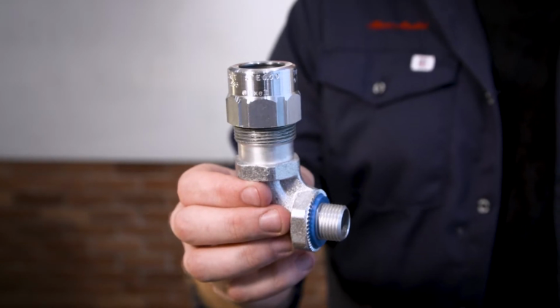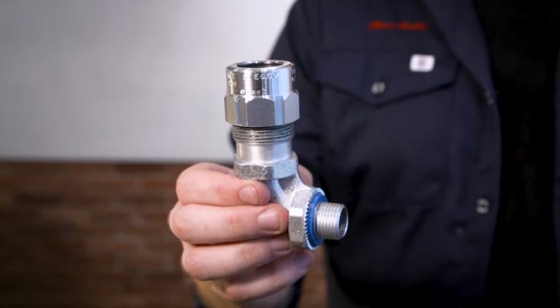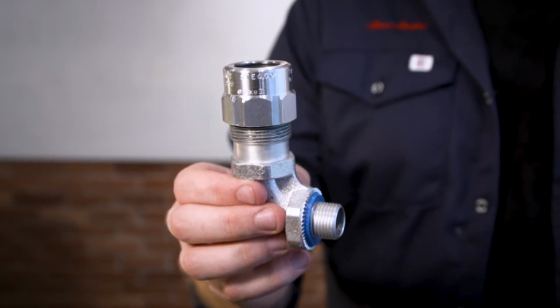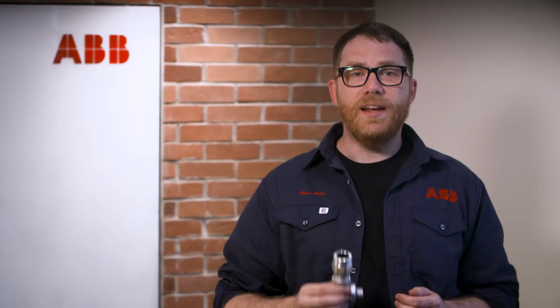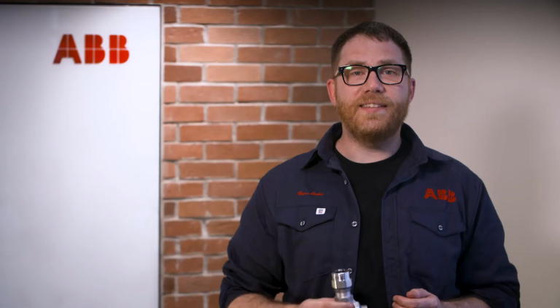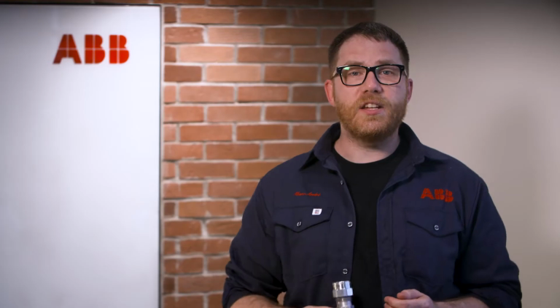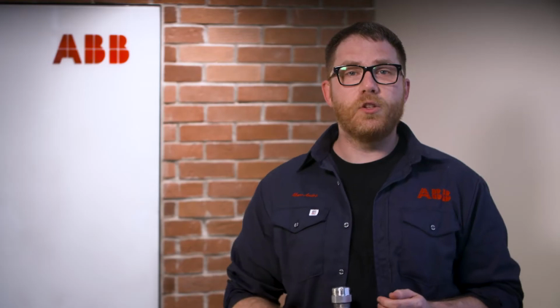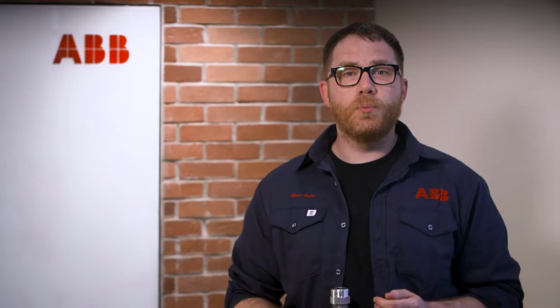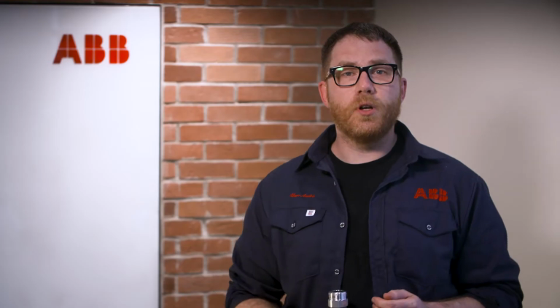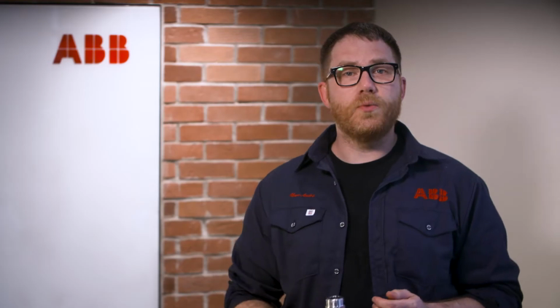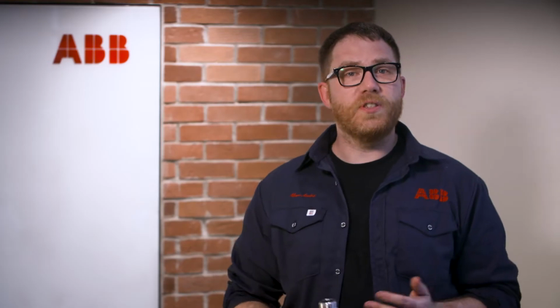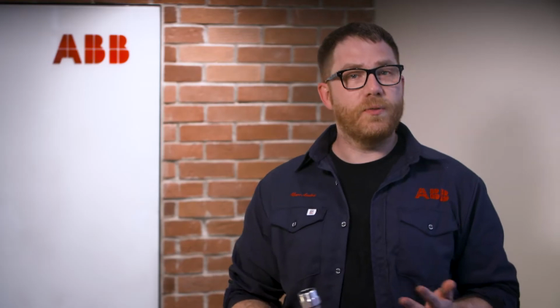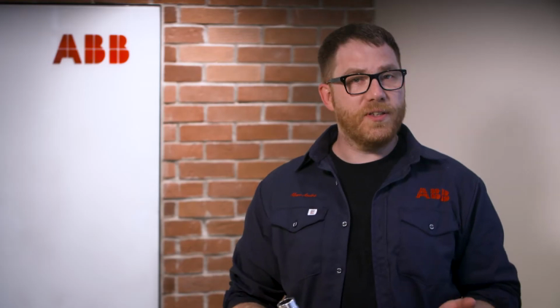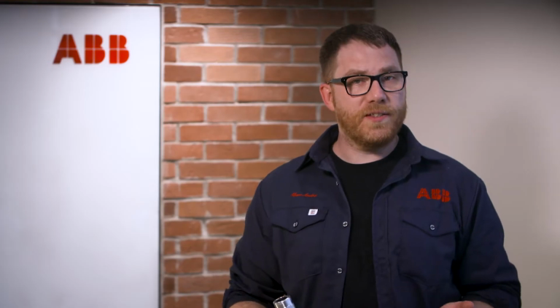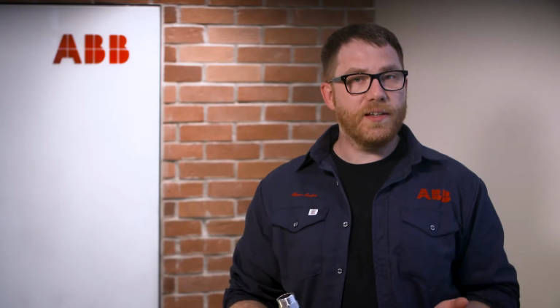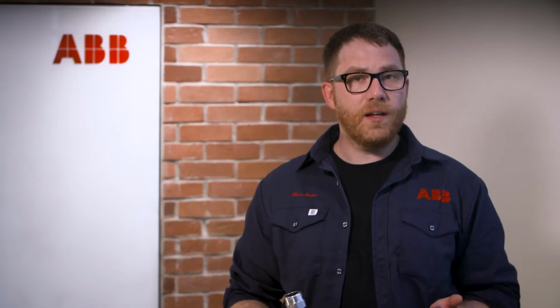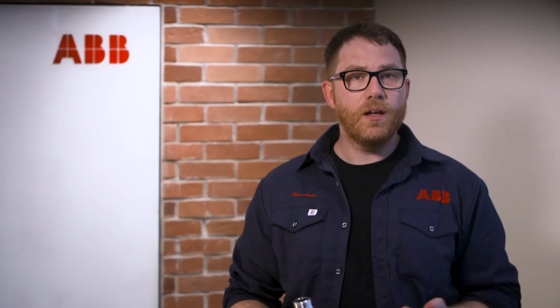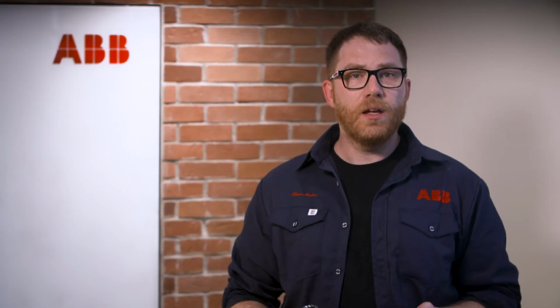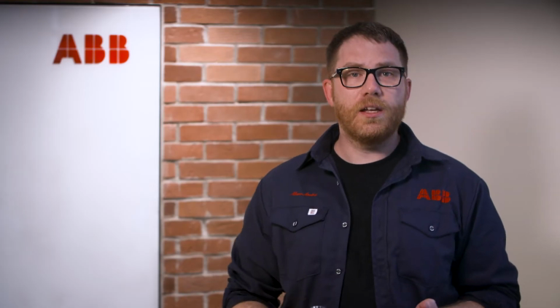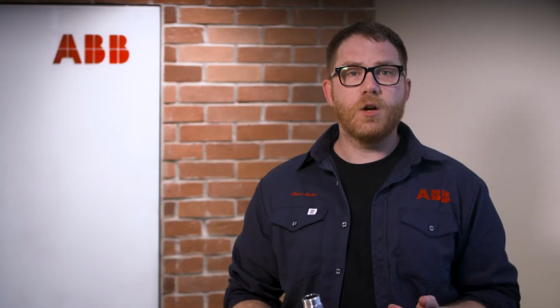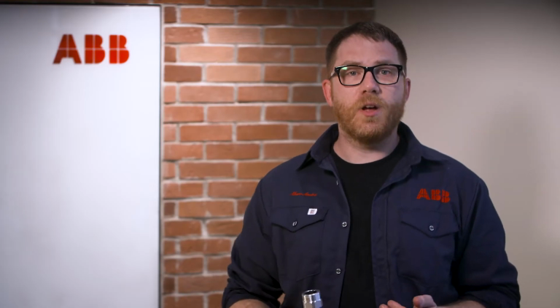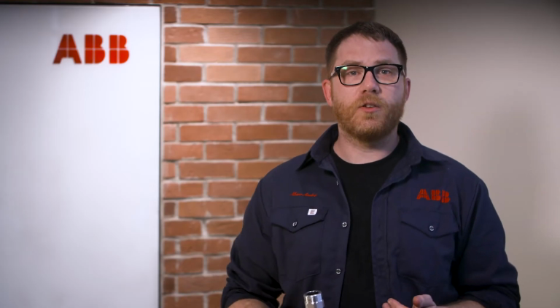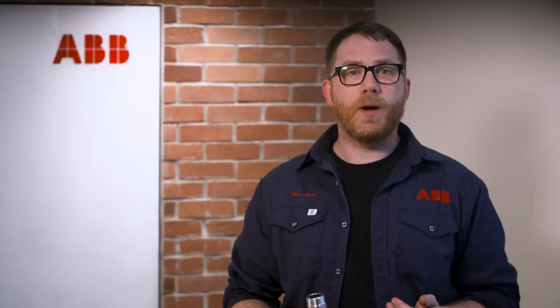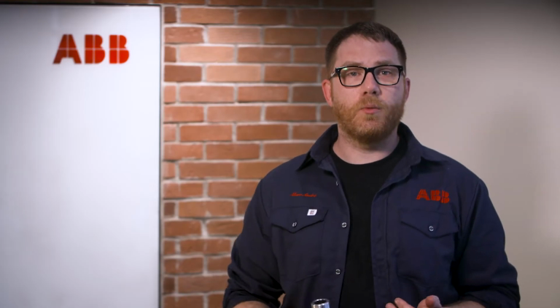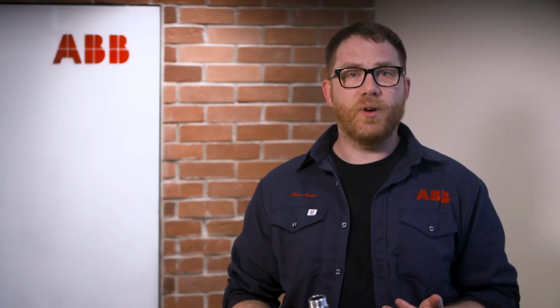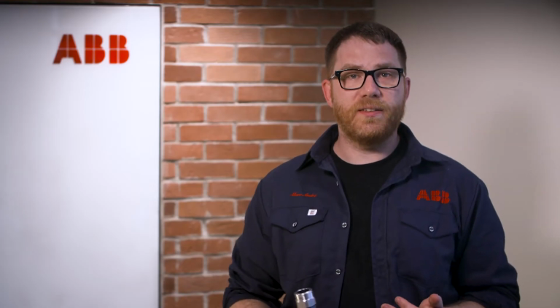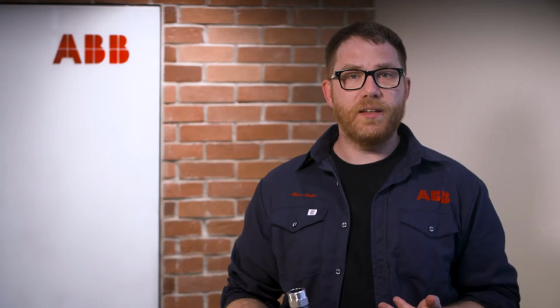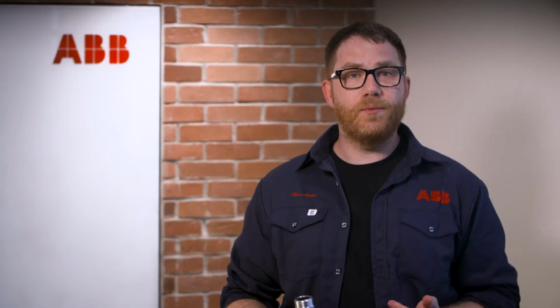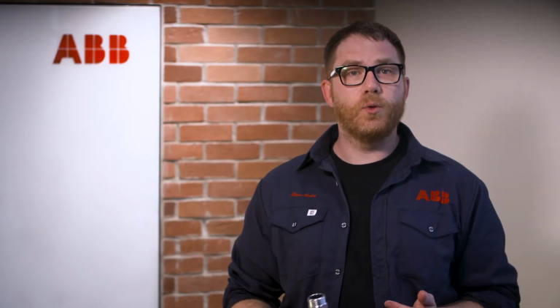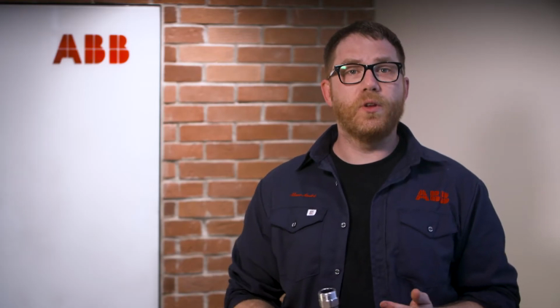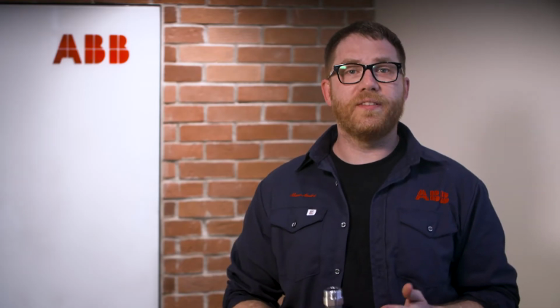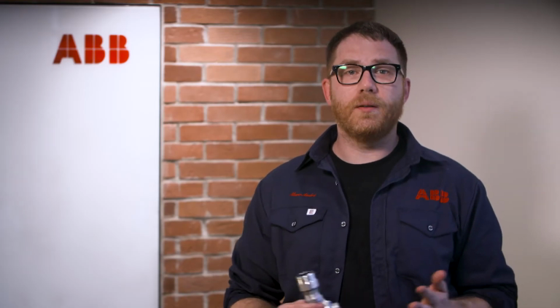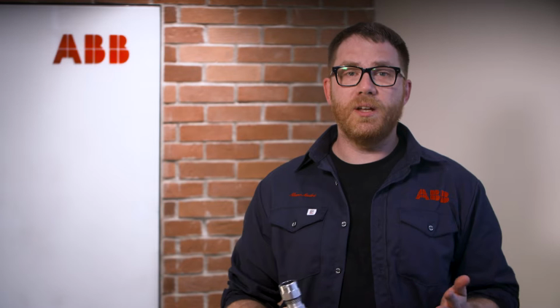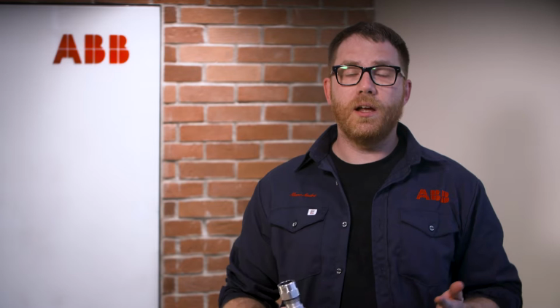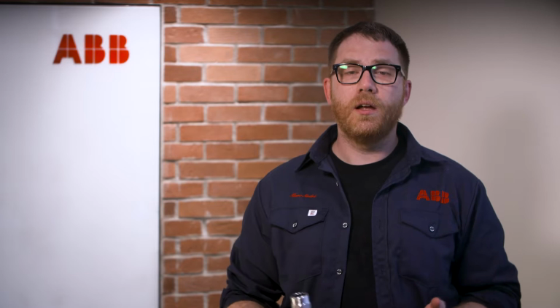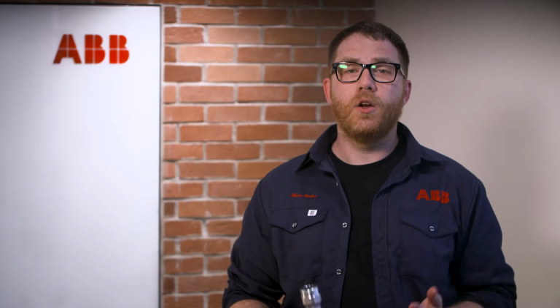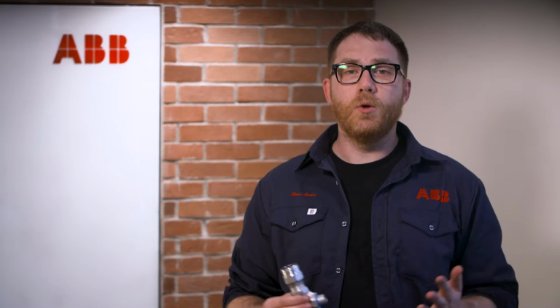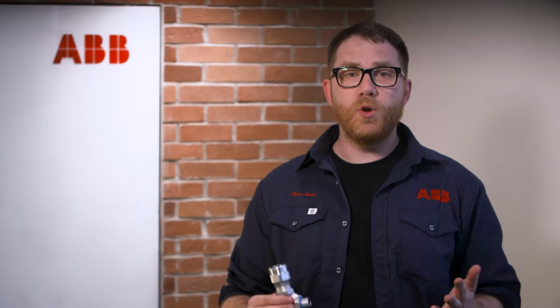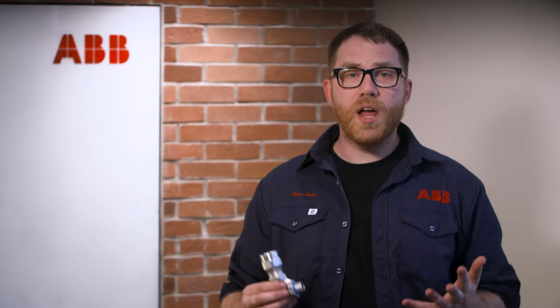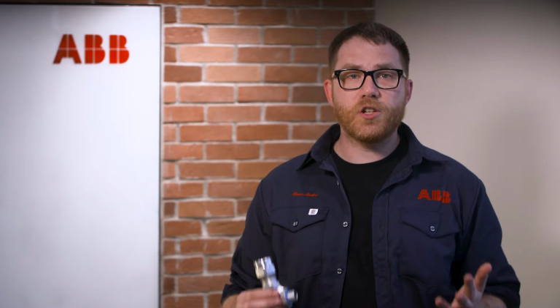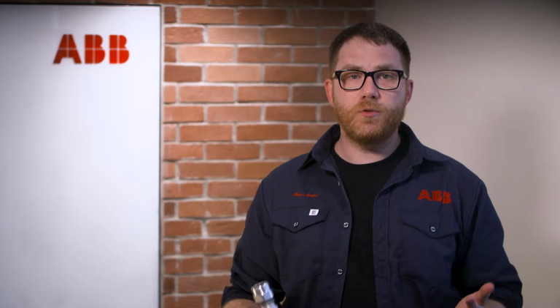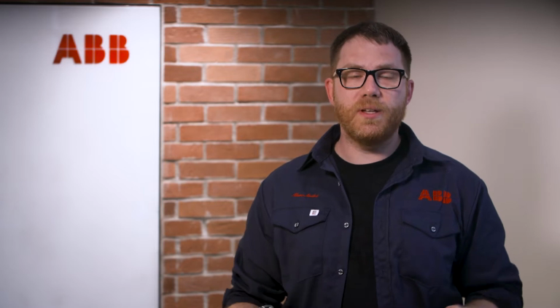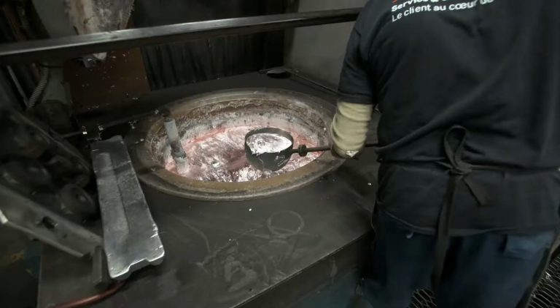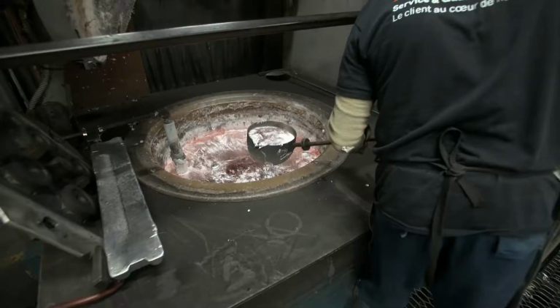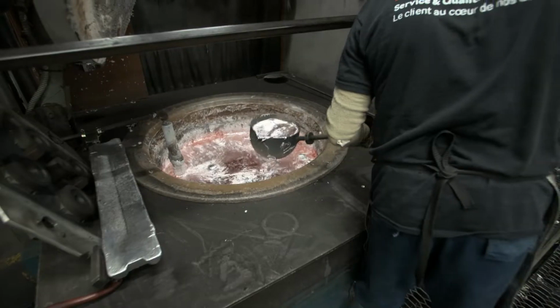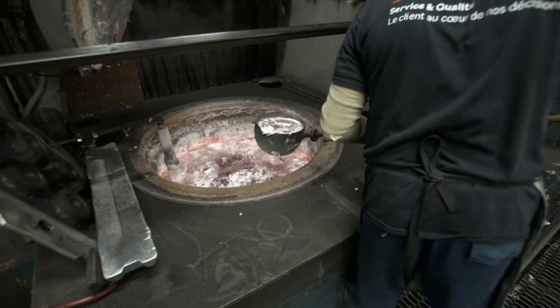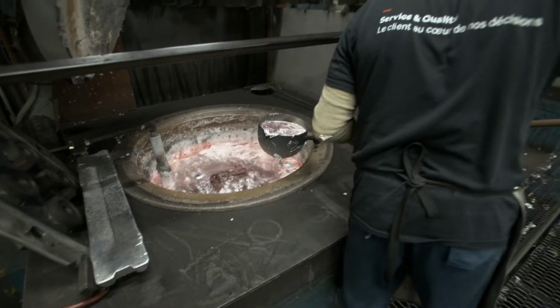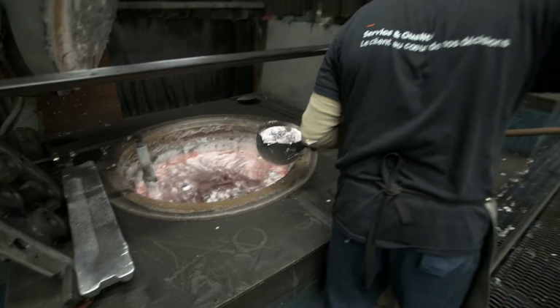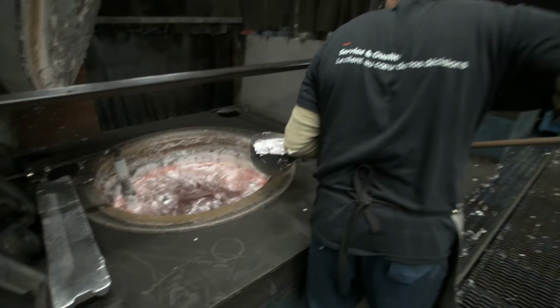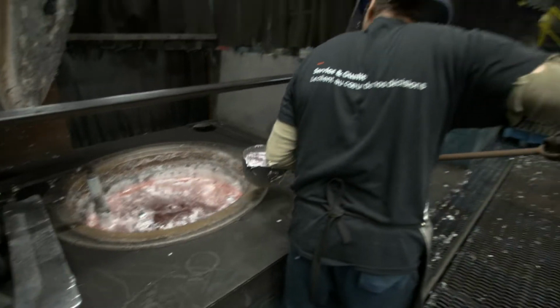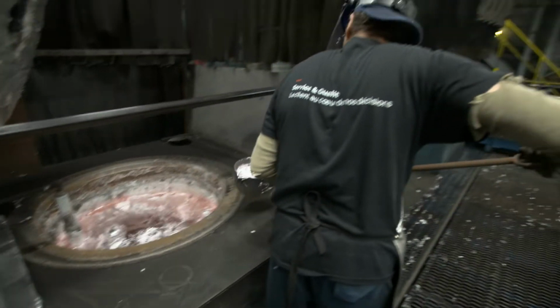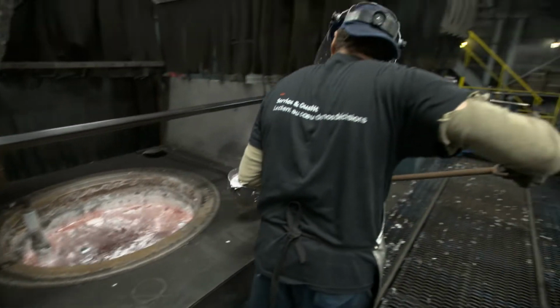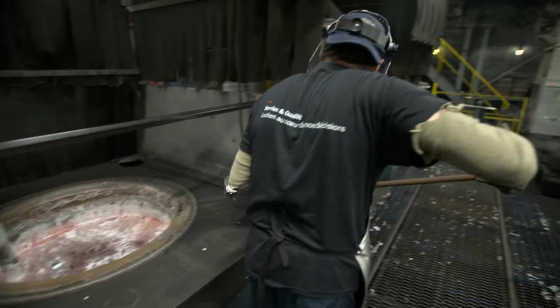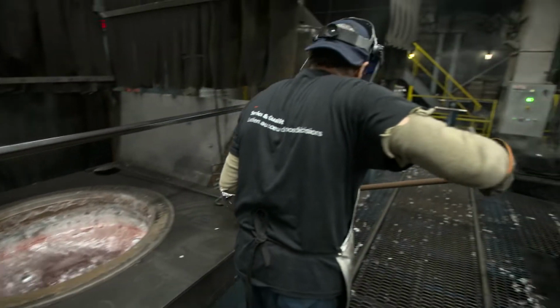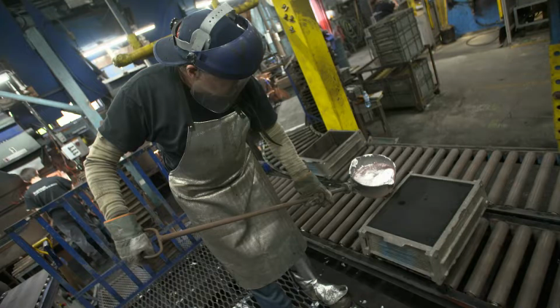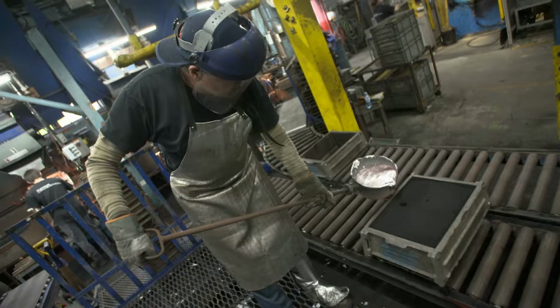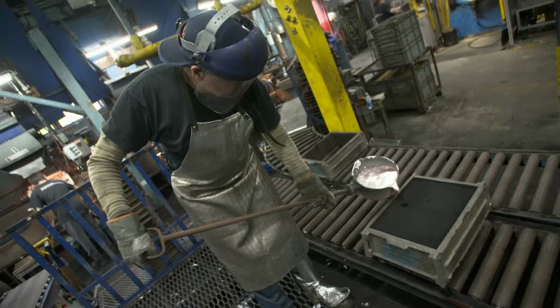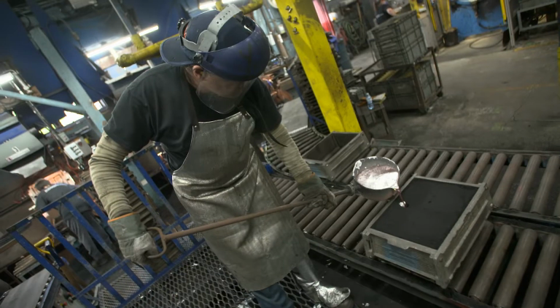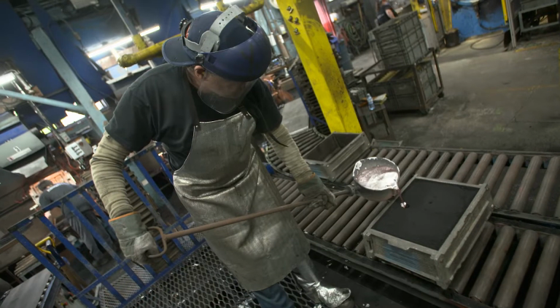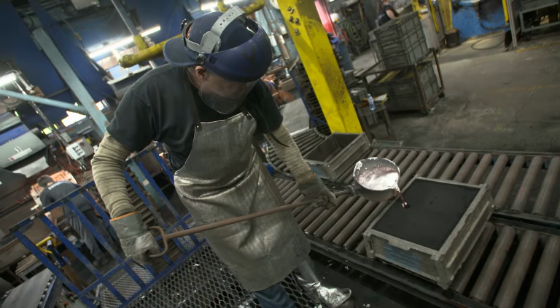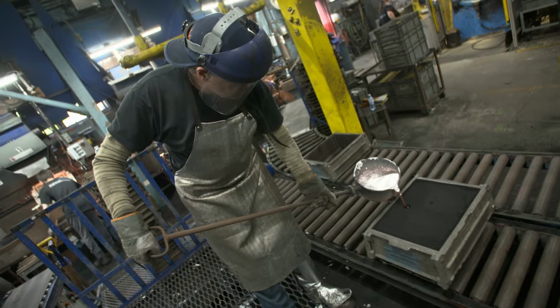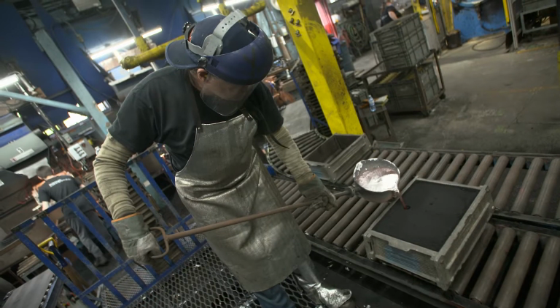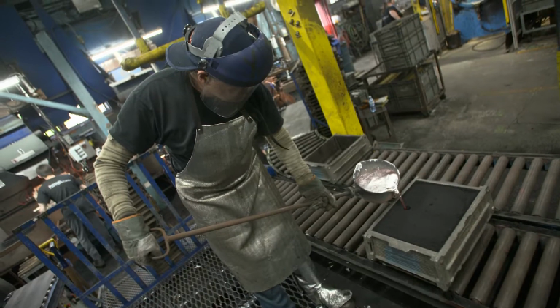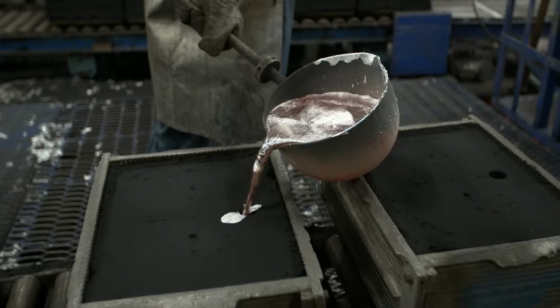It's a sophisticated product that starts with a 5,000-year-old process — metal casting — which is done at ABB's Saint-Rémy facility.